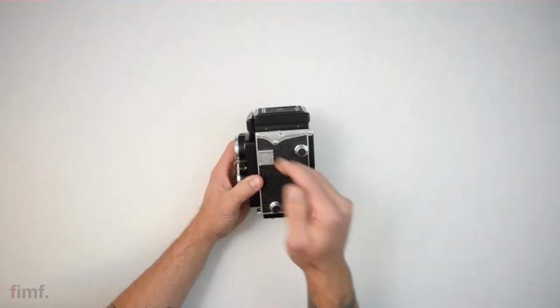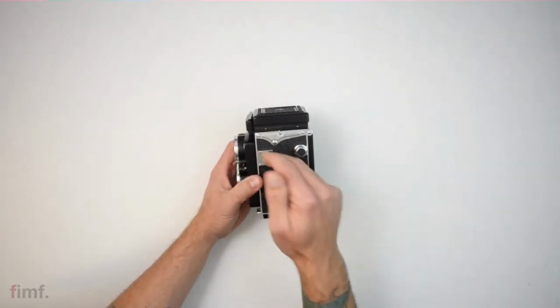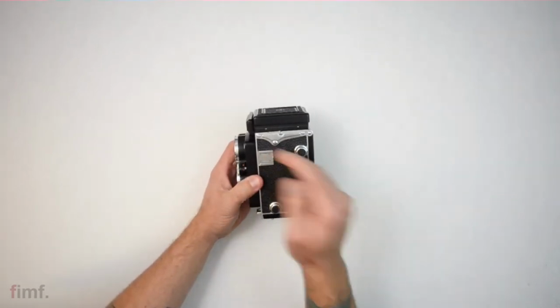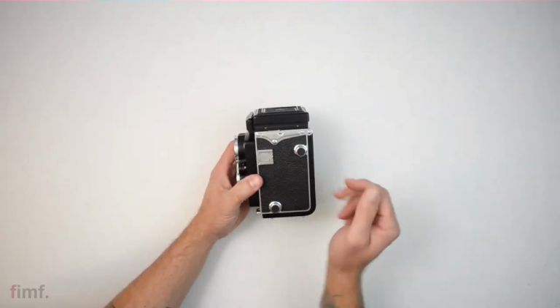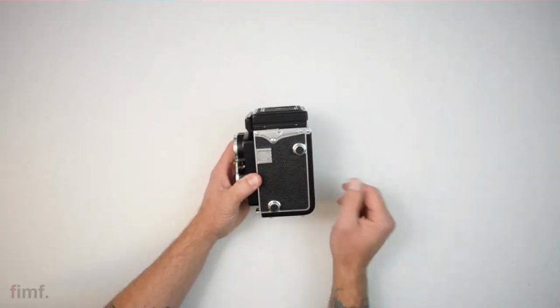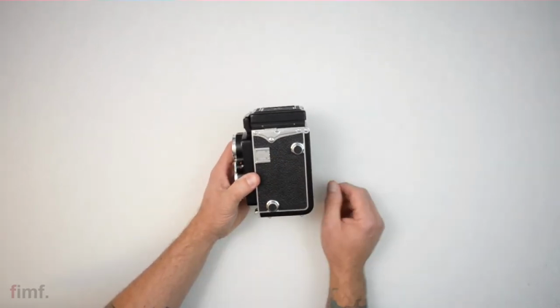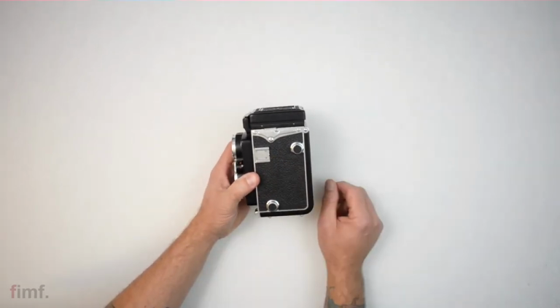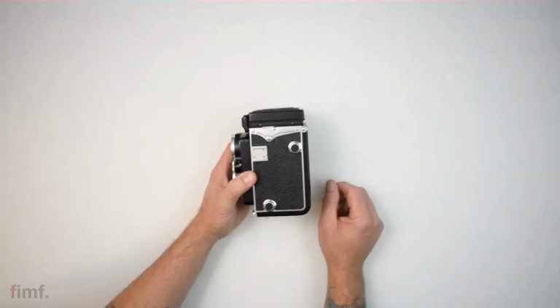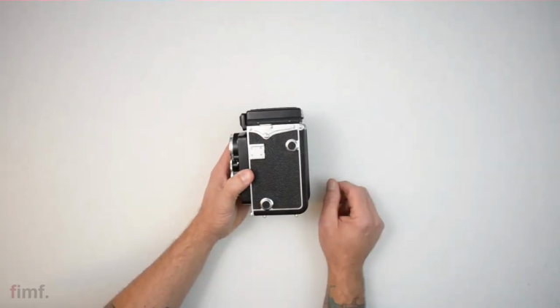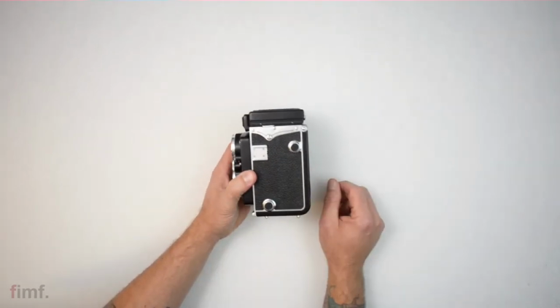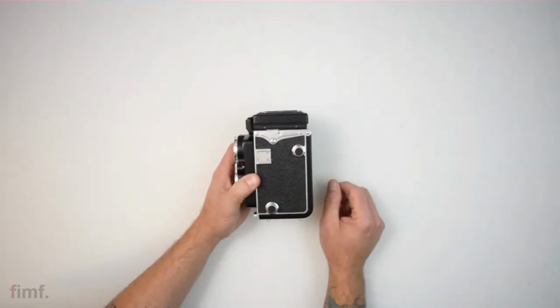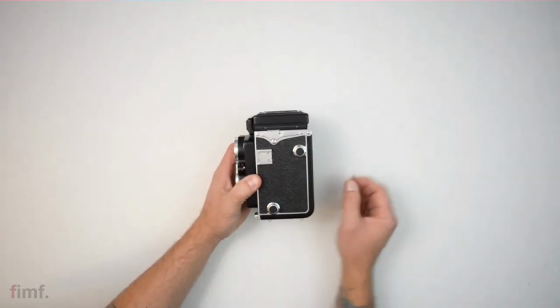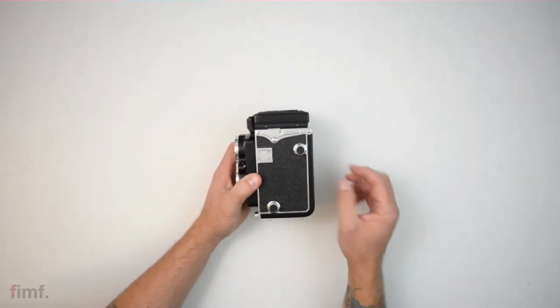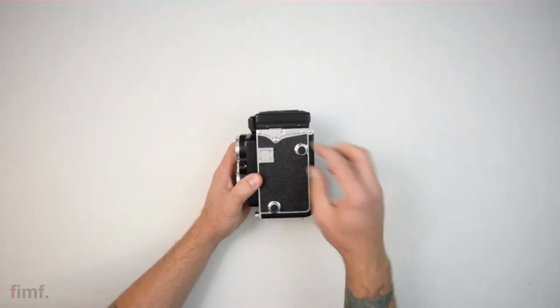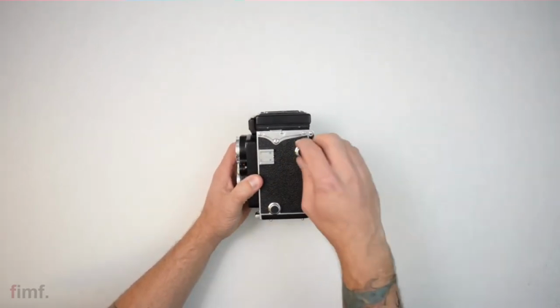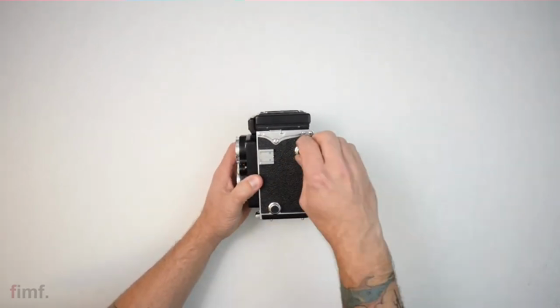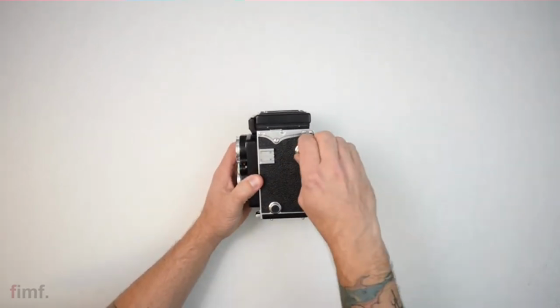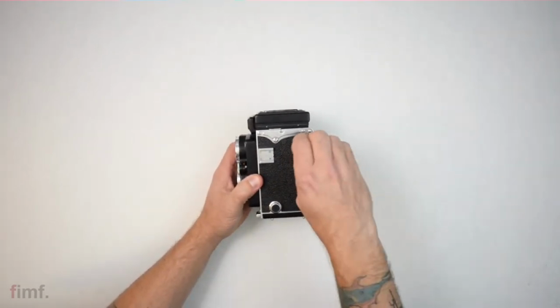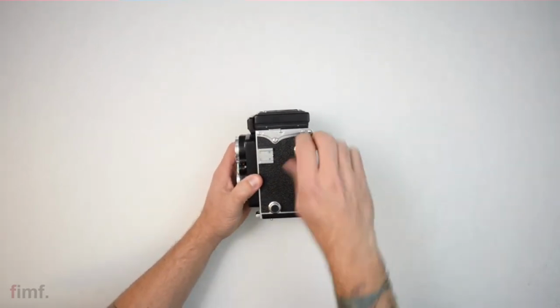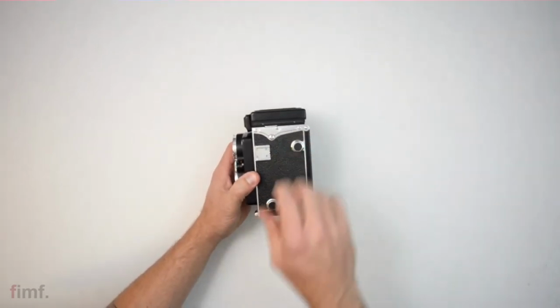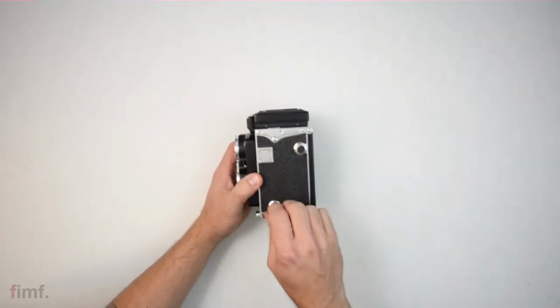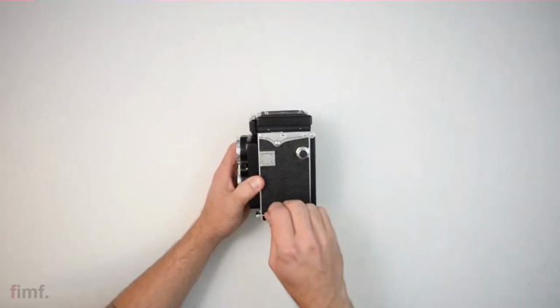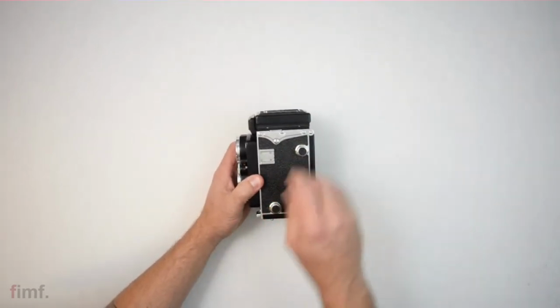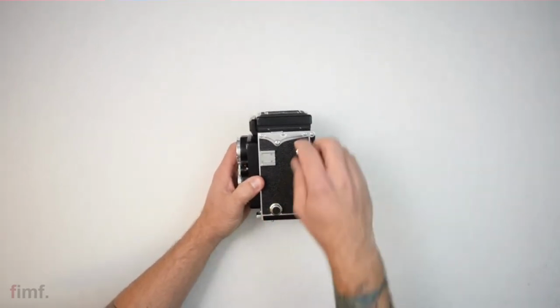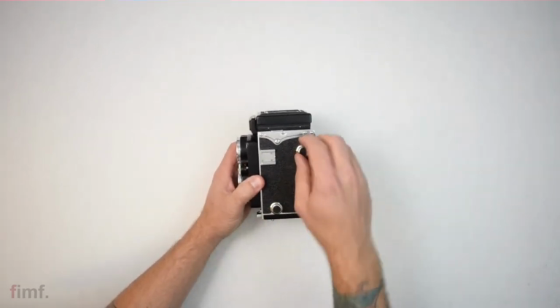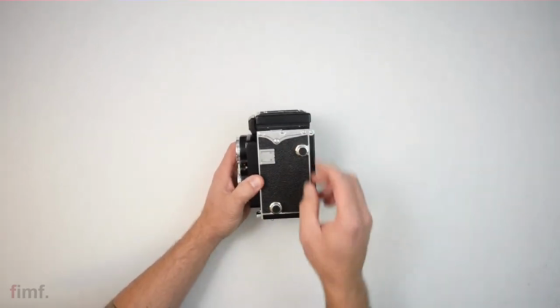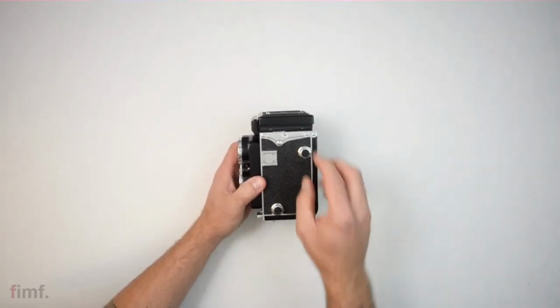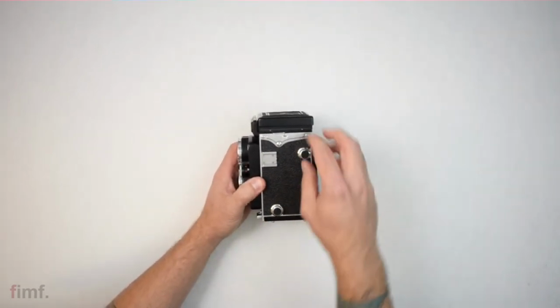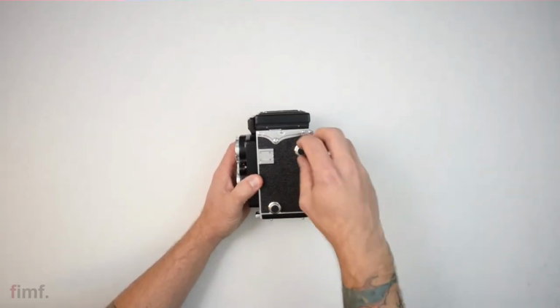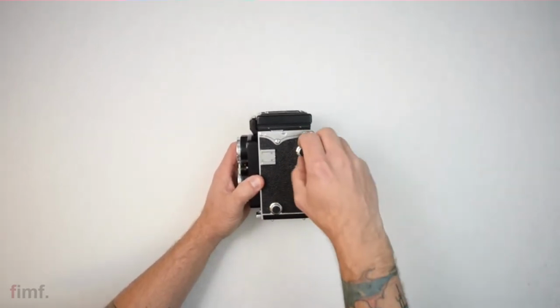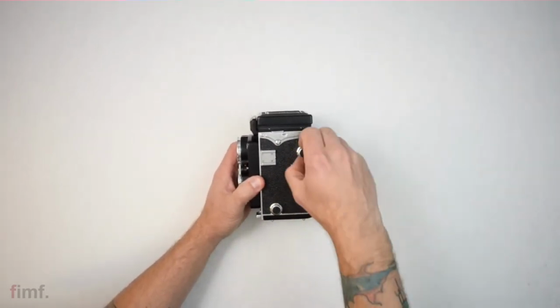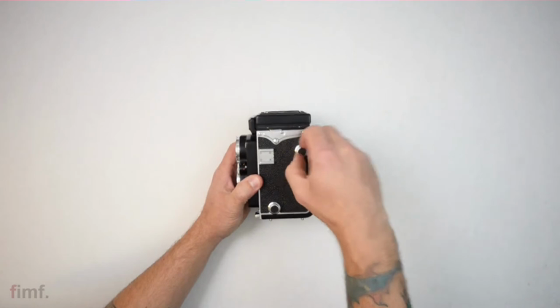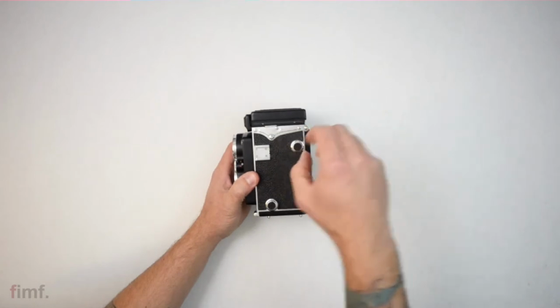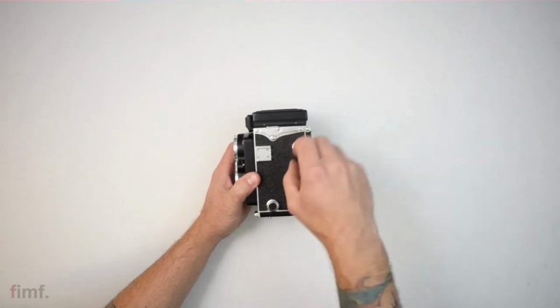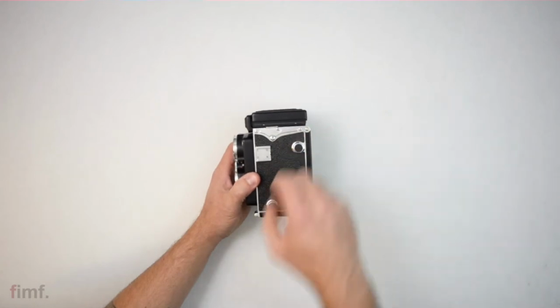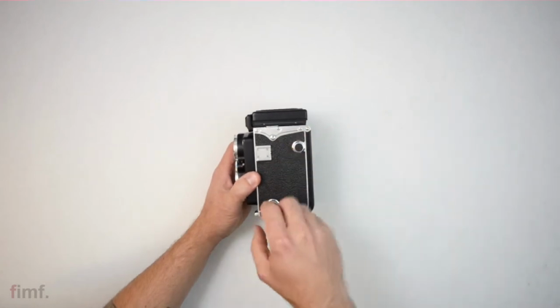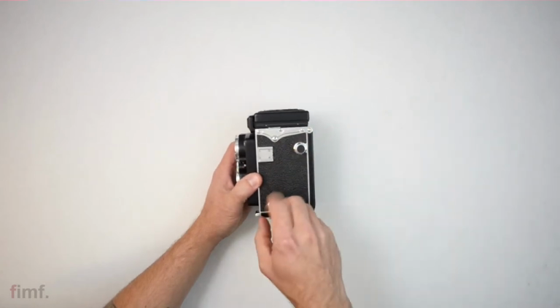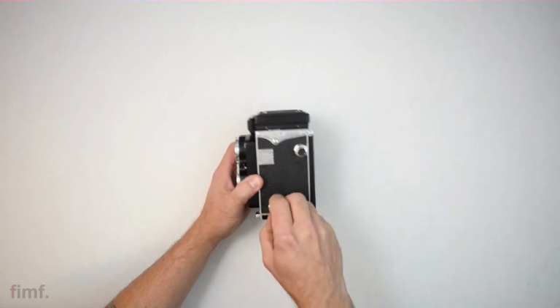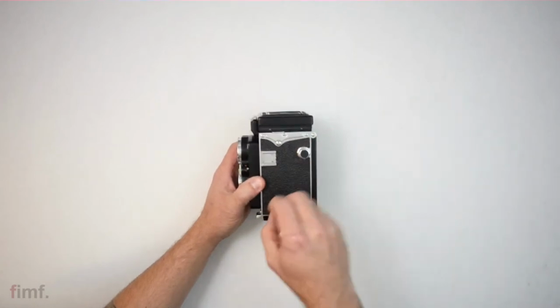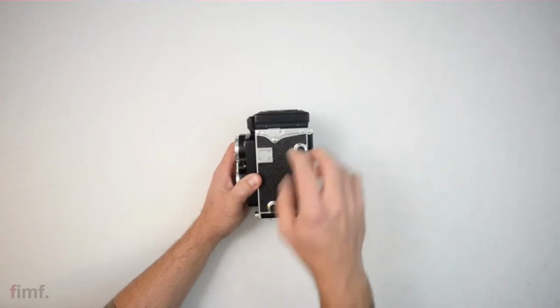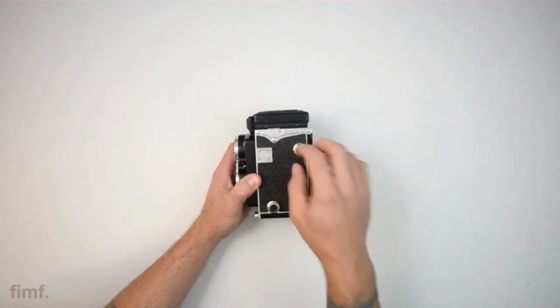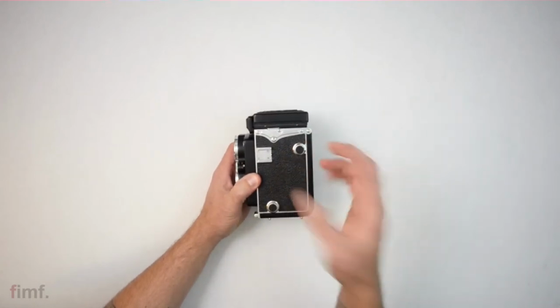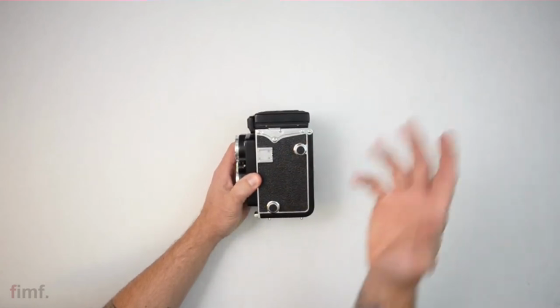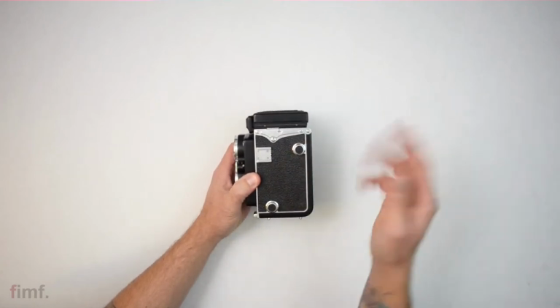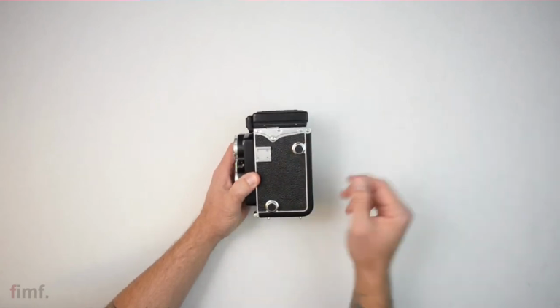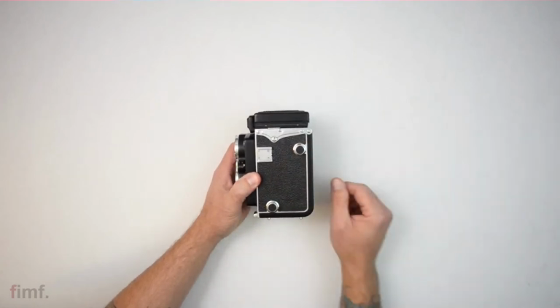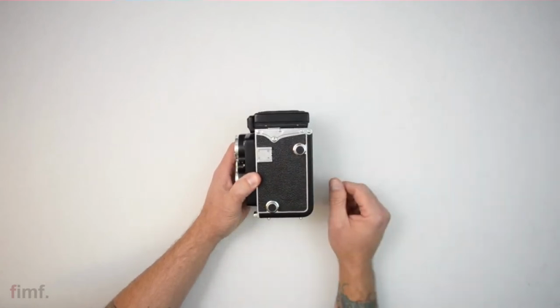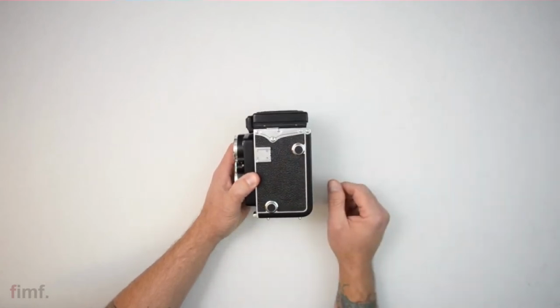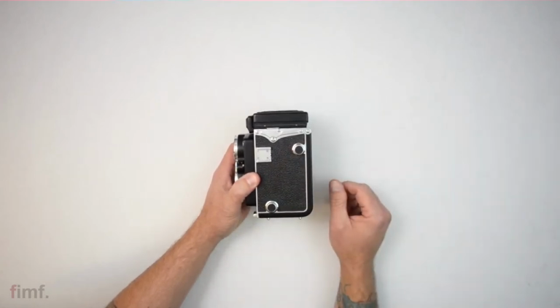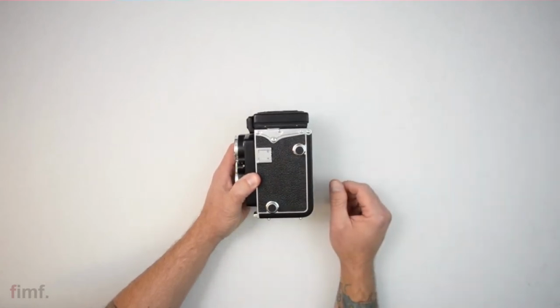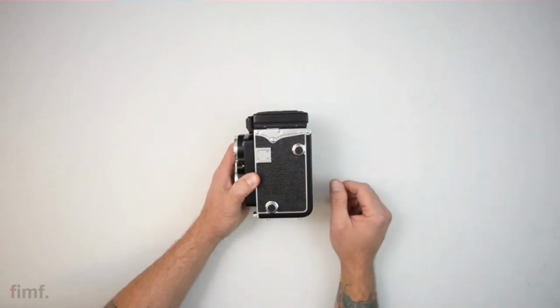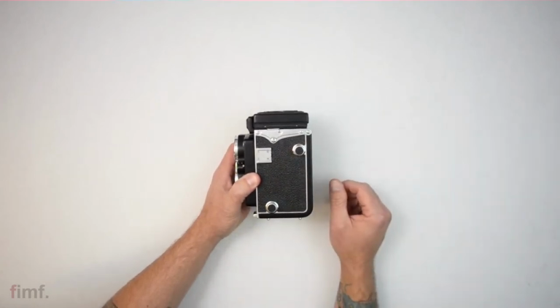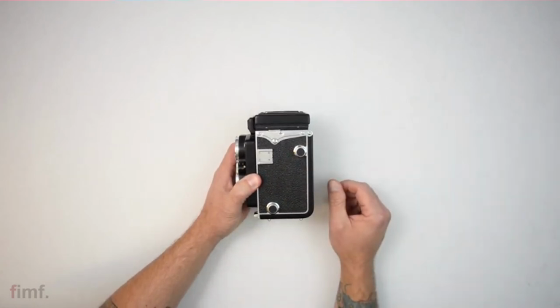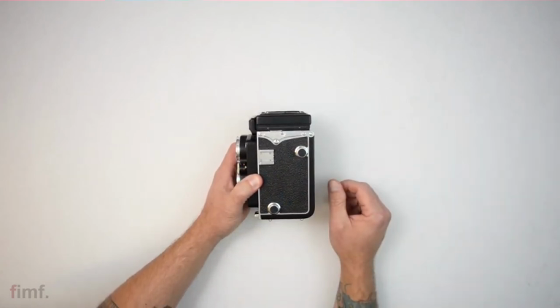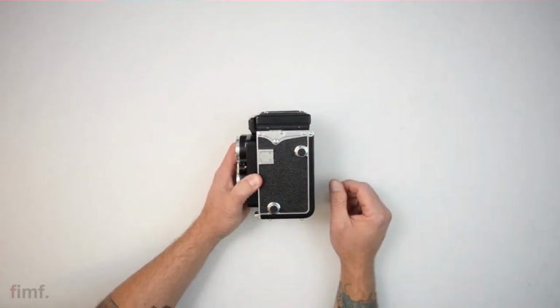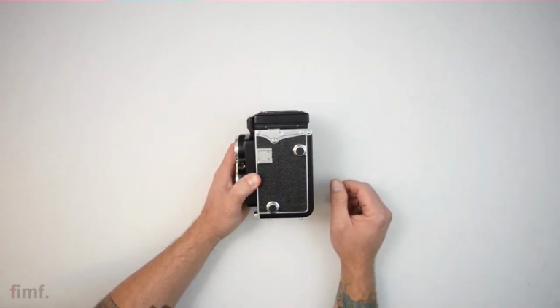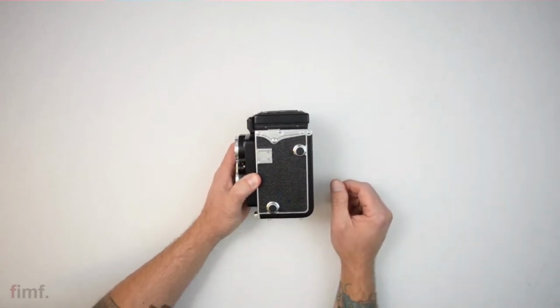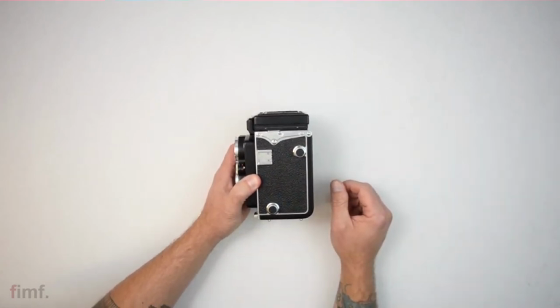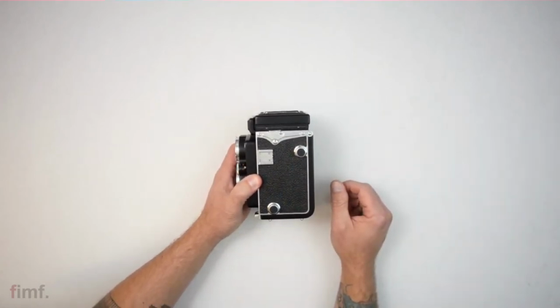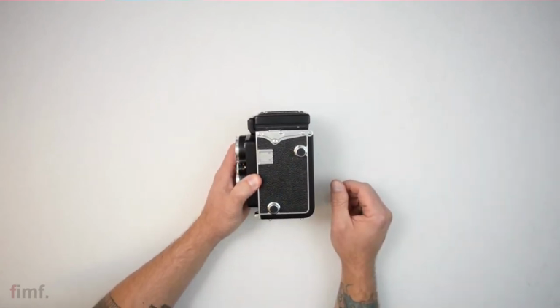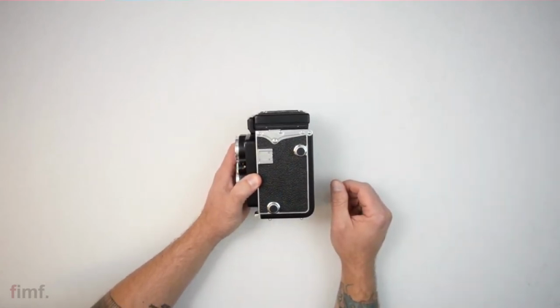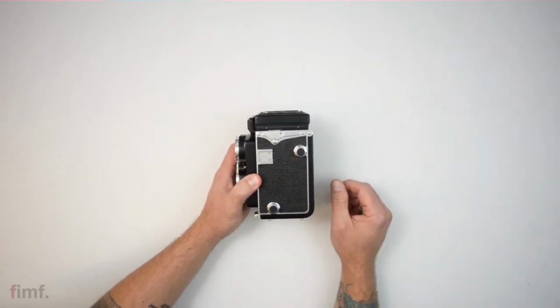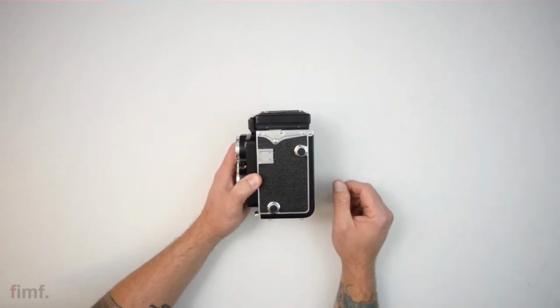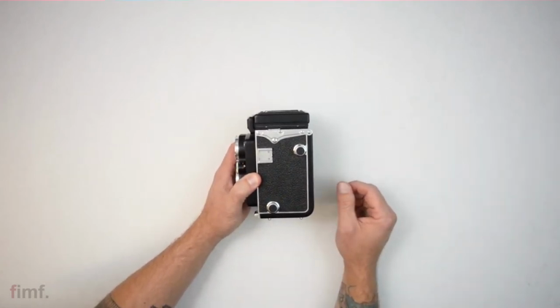You've got your cold shoe up here. These two knobs — they pull out, and I'll show you in a later video about loading the film.